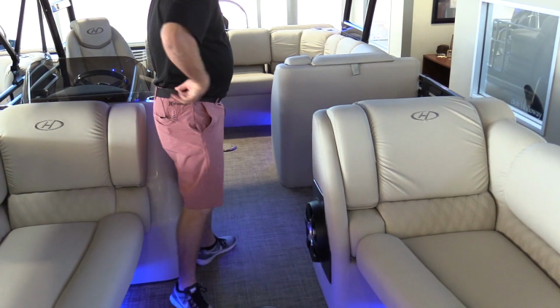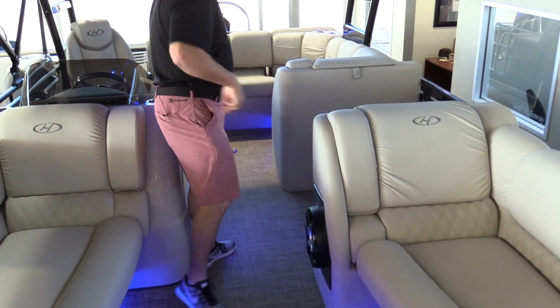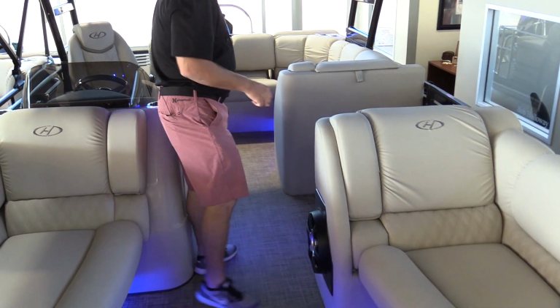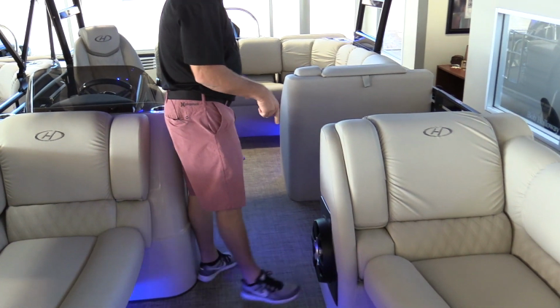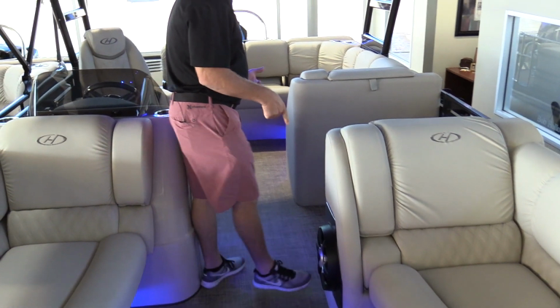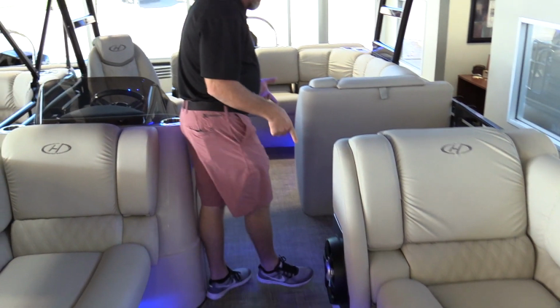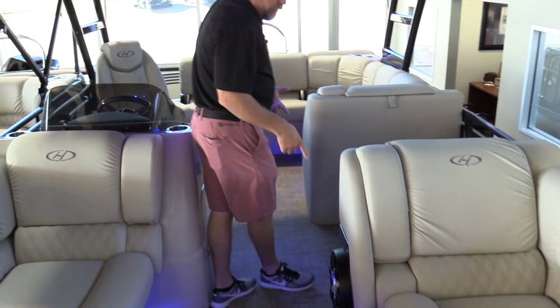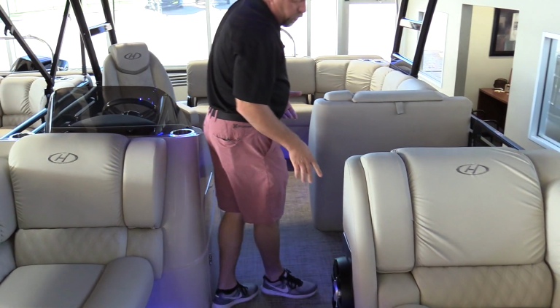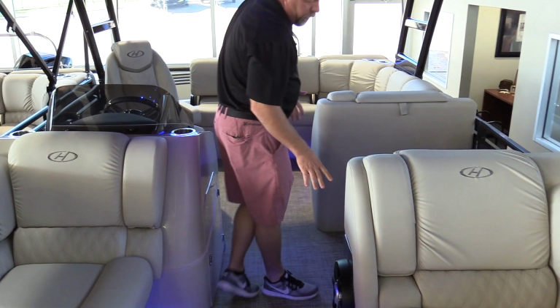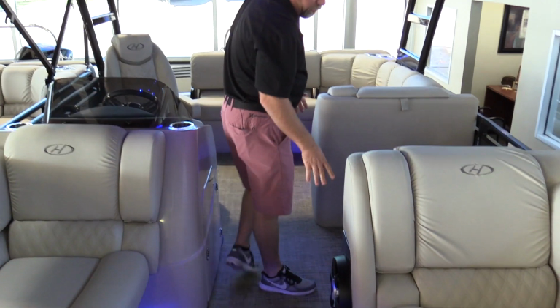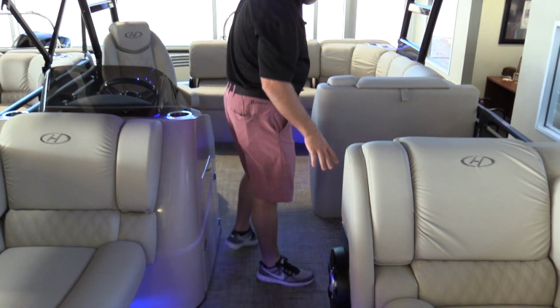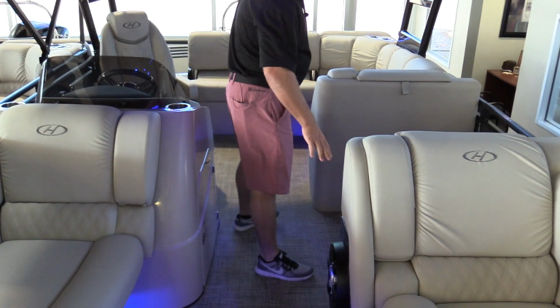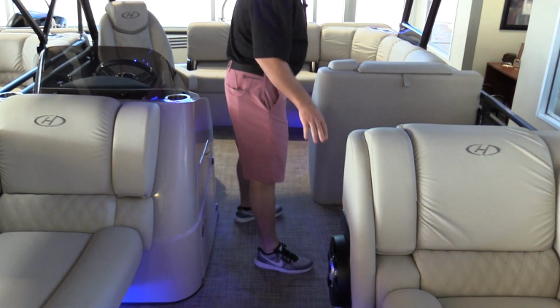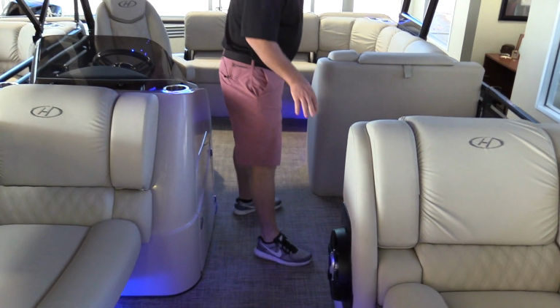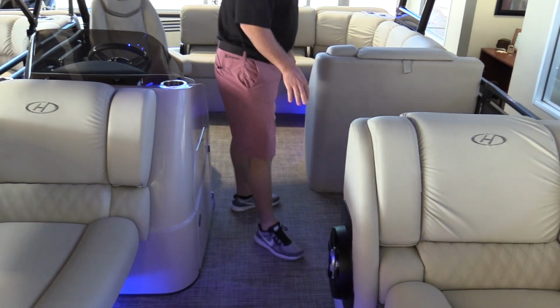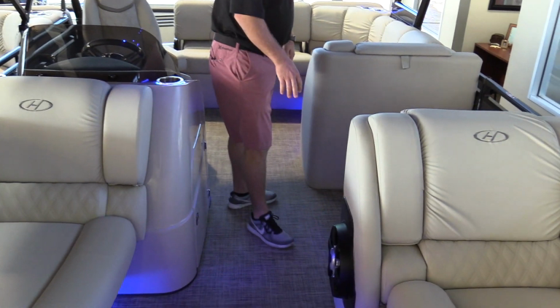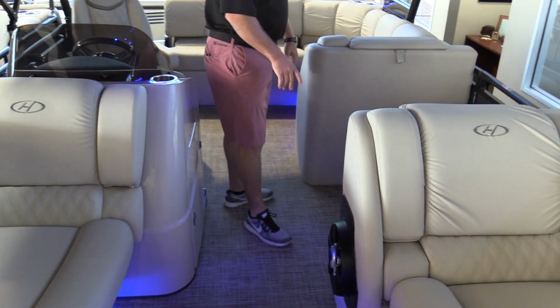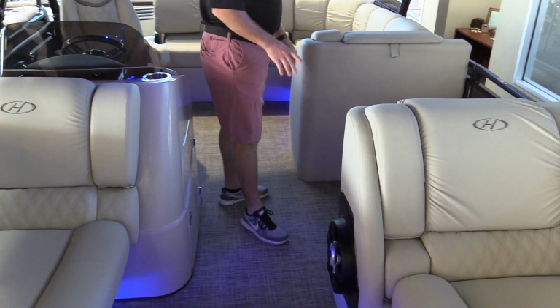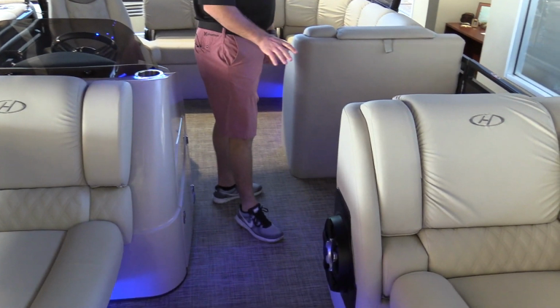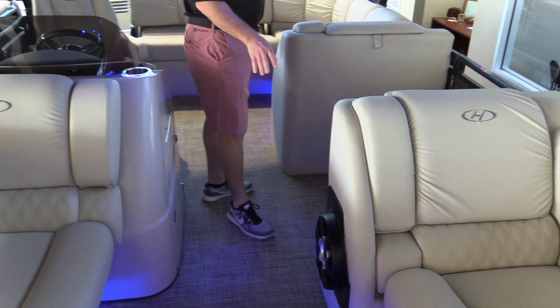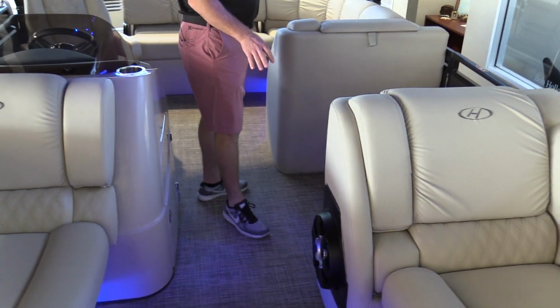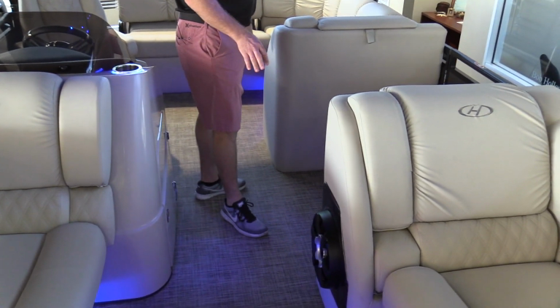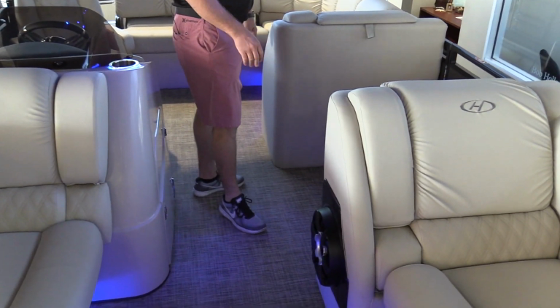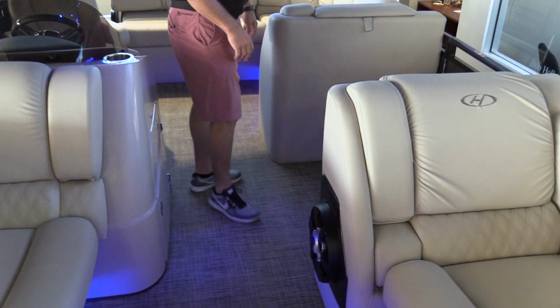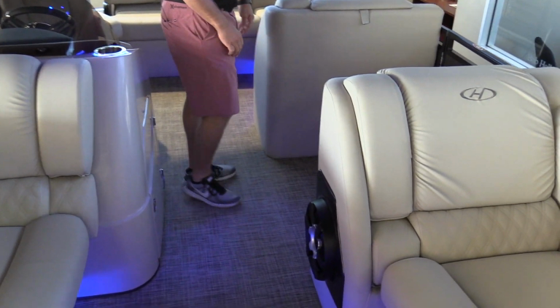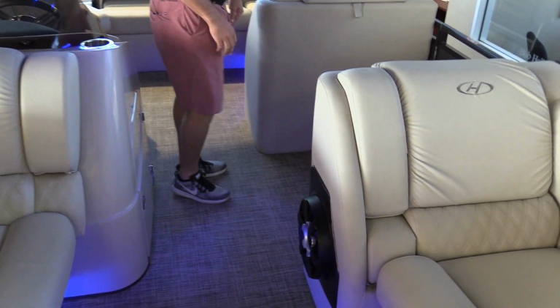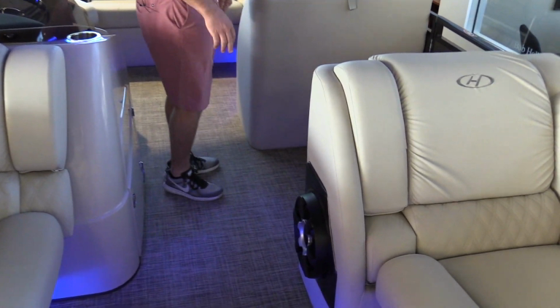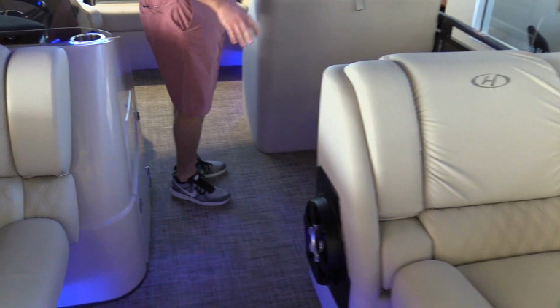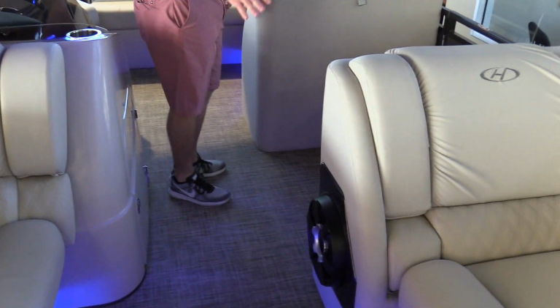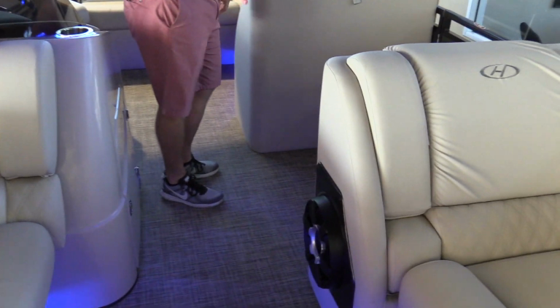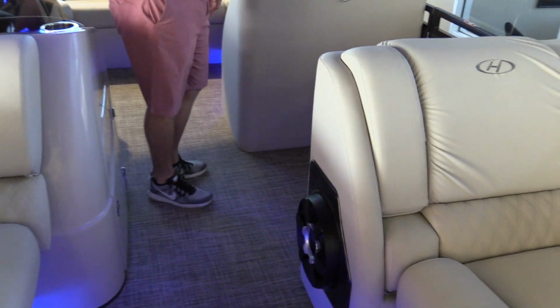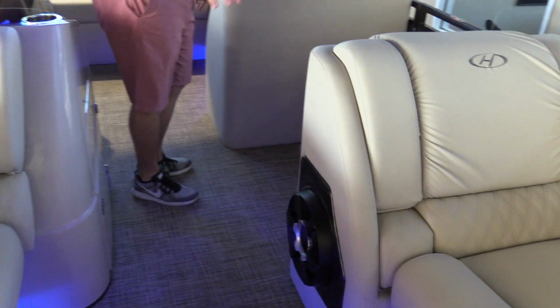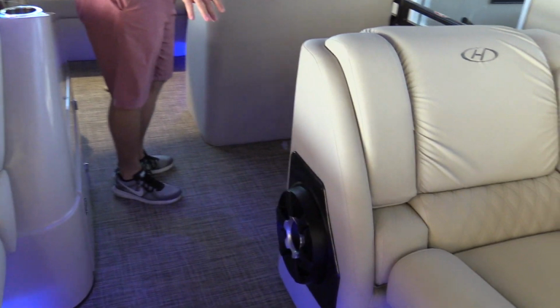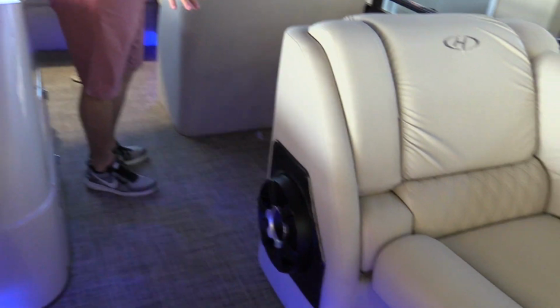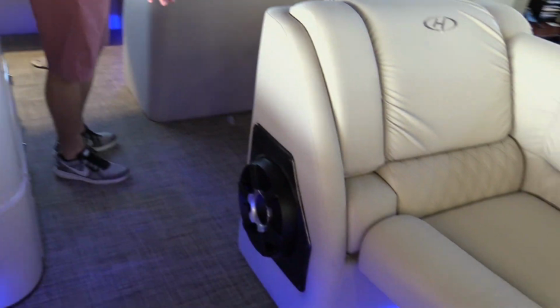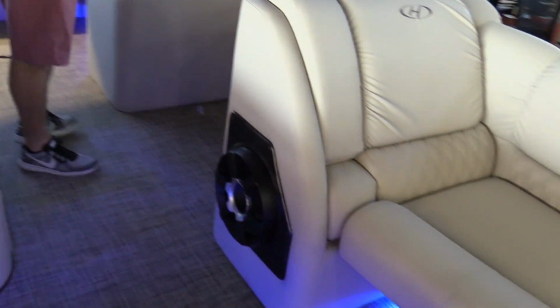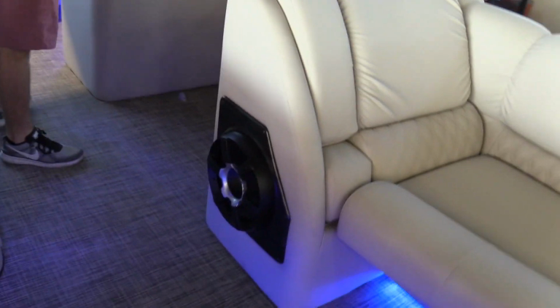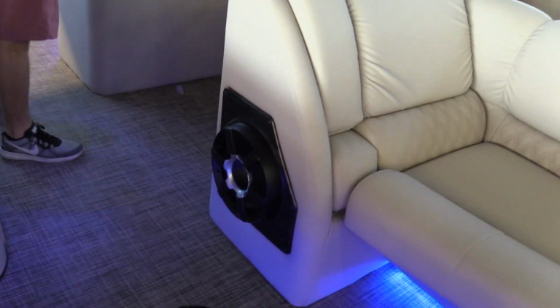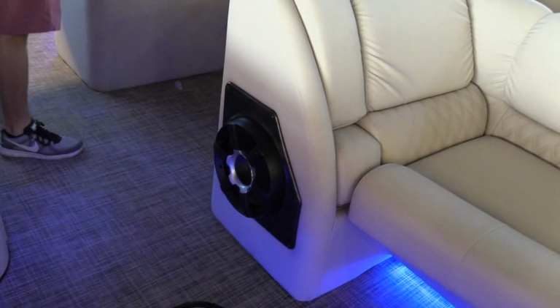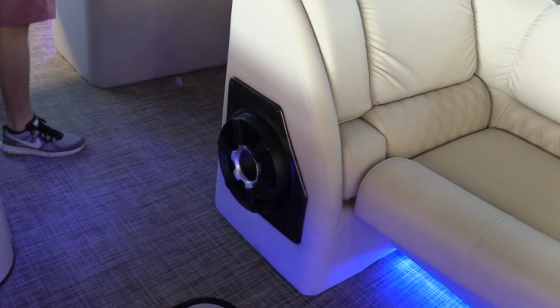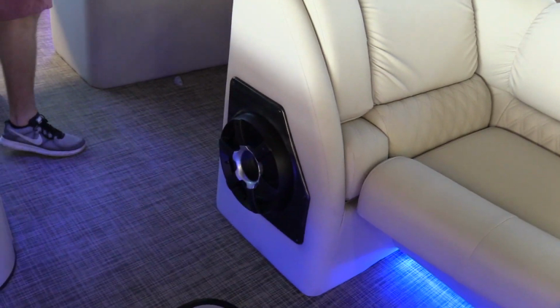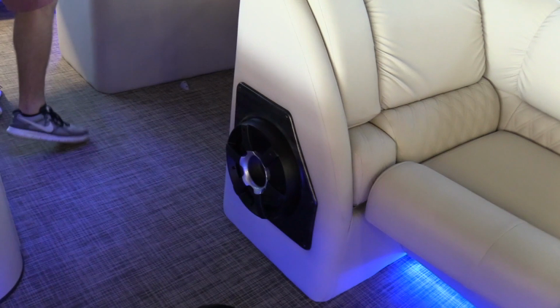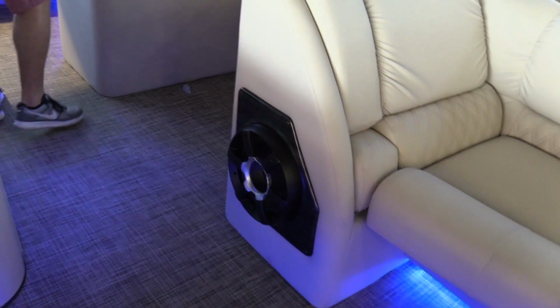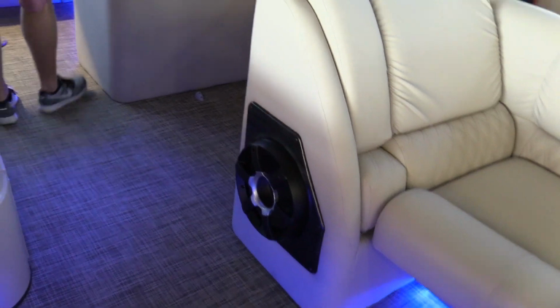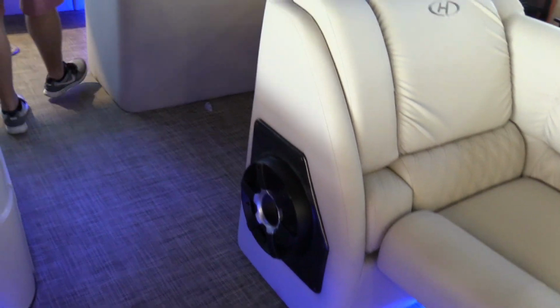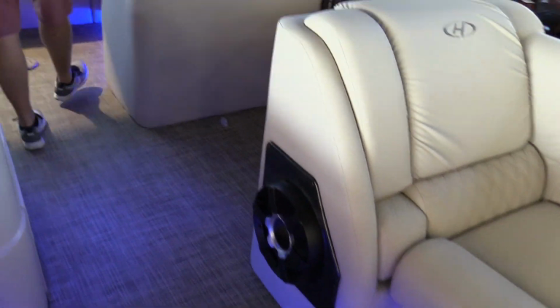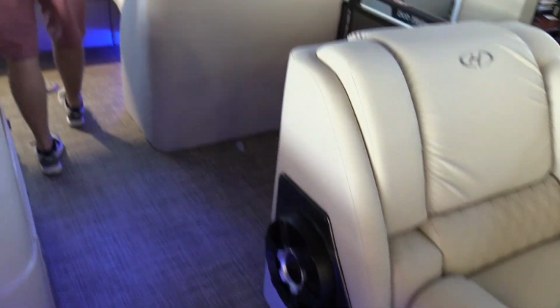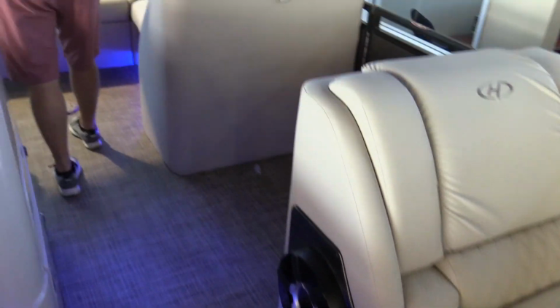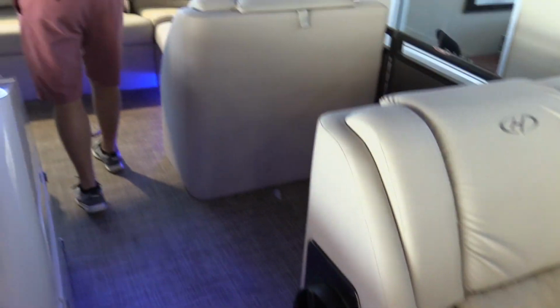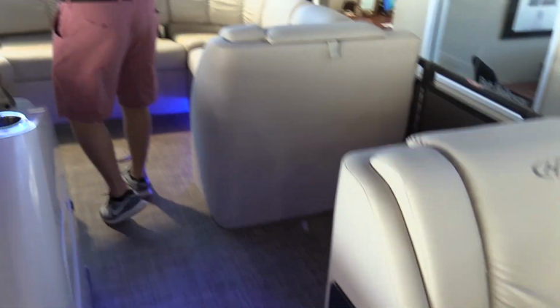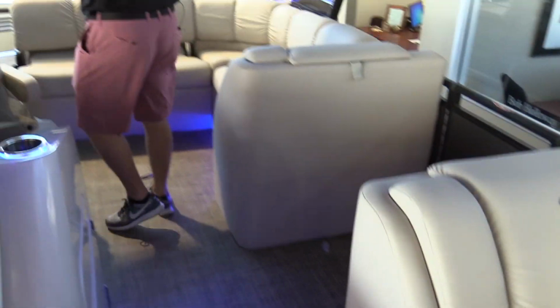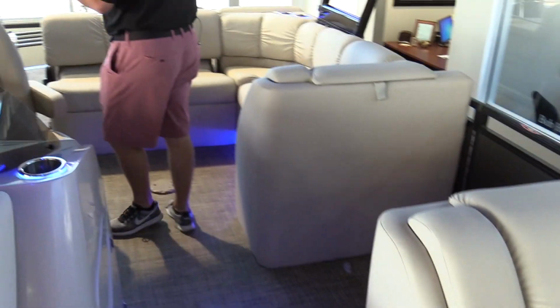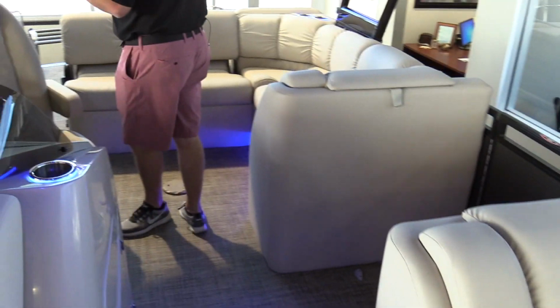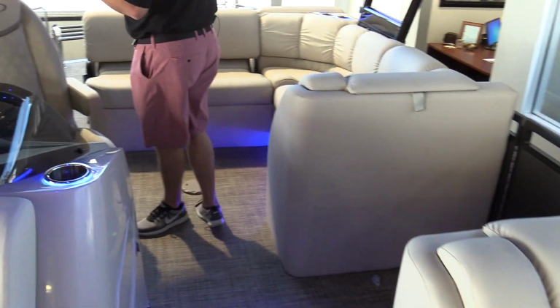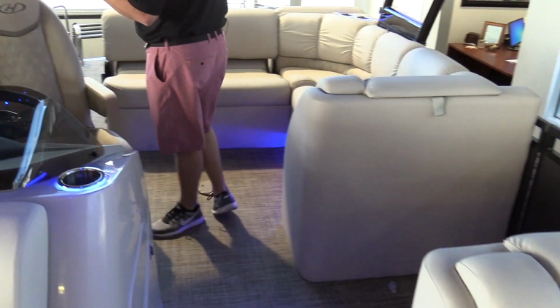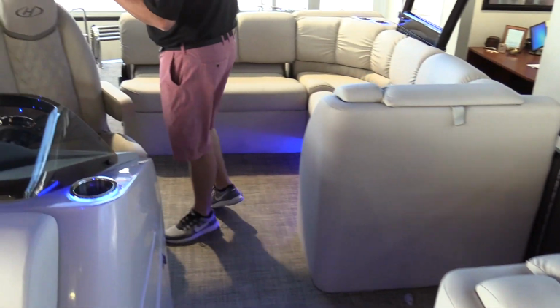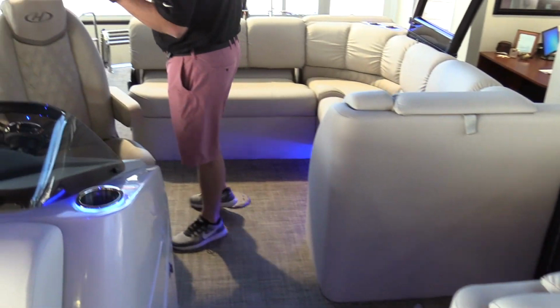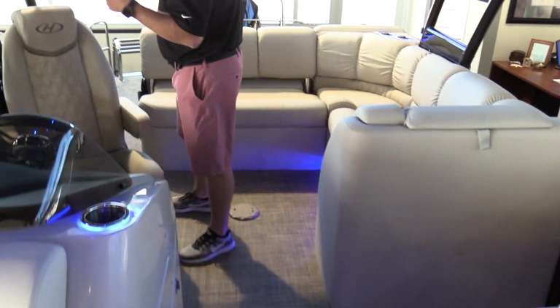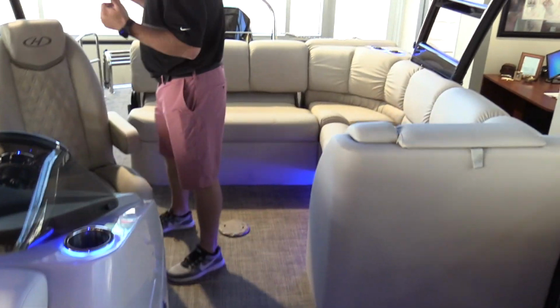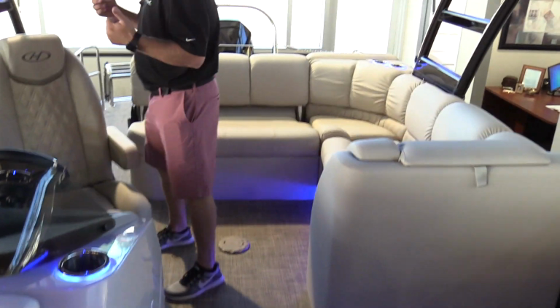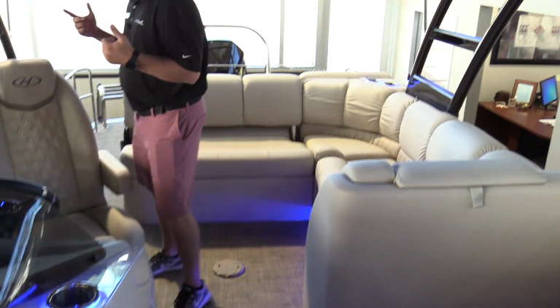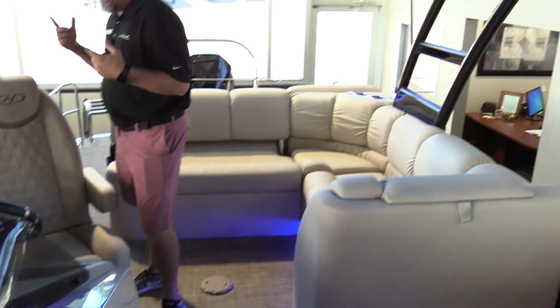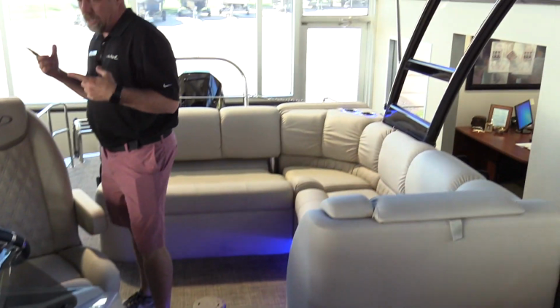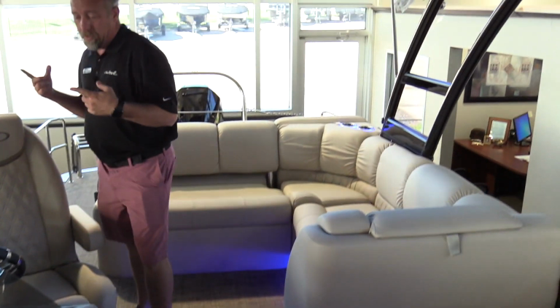This boat is equipped with the Polk Audio upgraded stereo system, so it does come with a subwoofer and tower speakers because it is equipped with the tower.